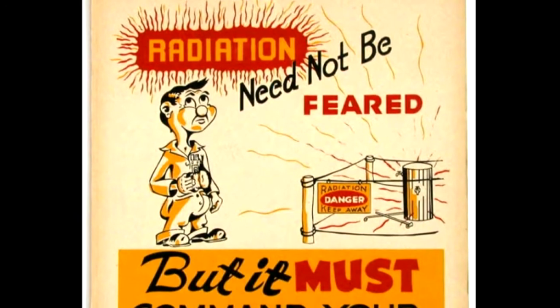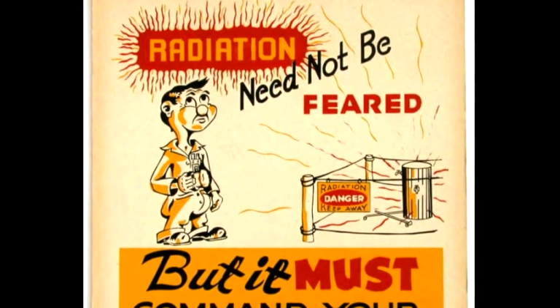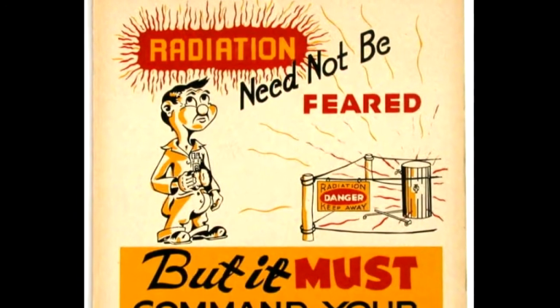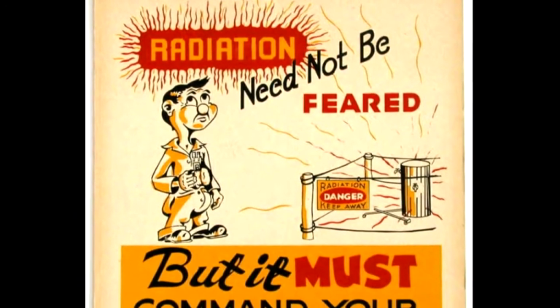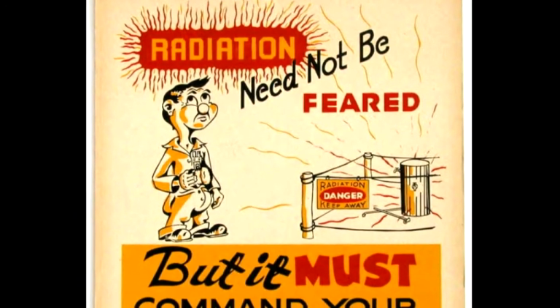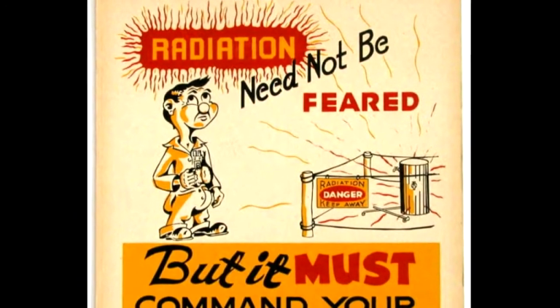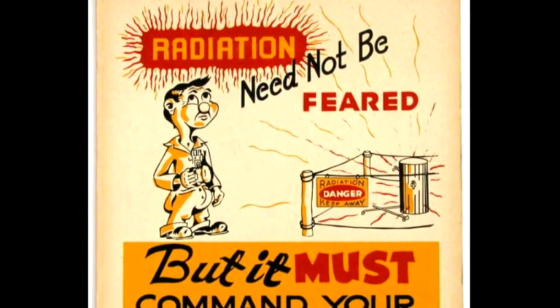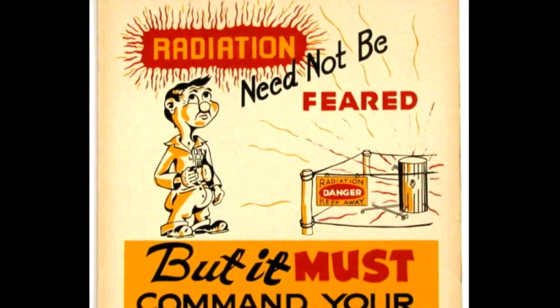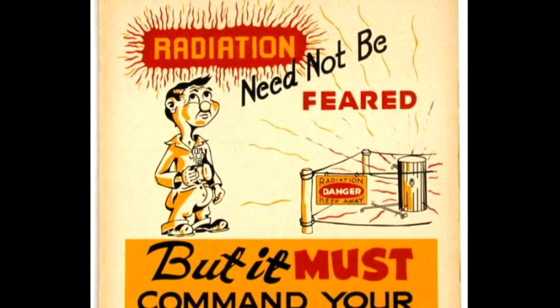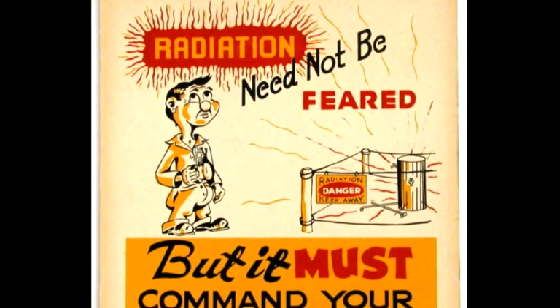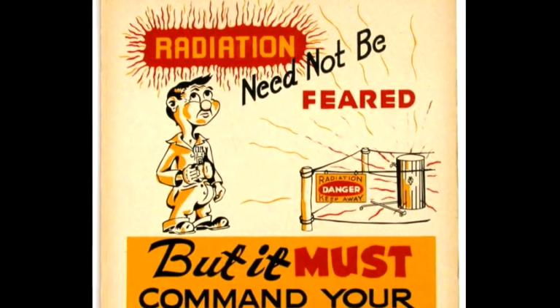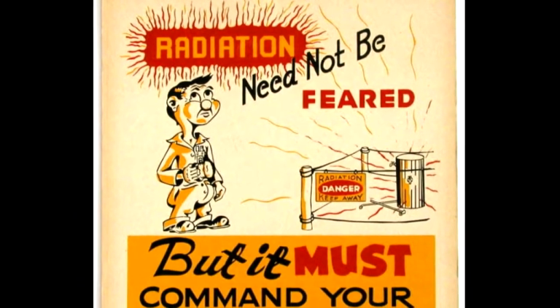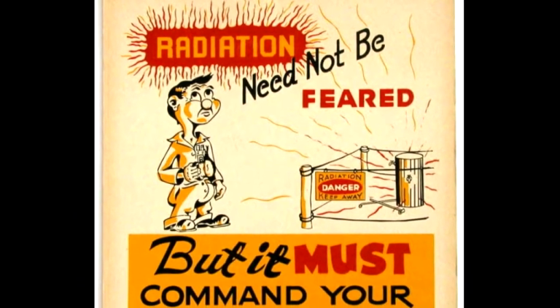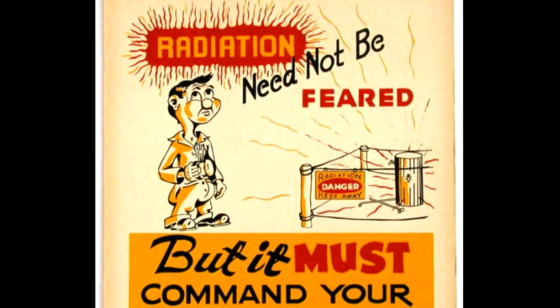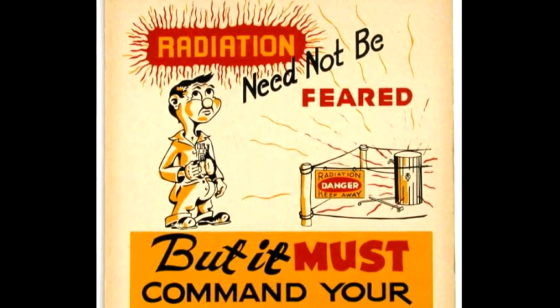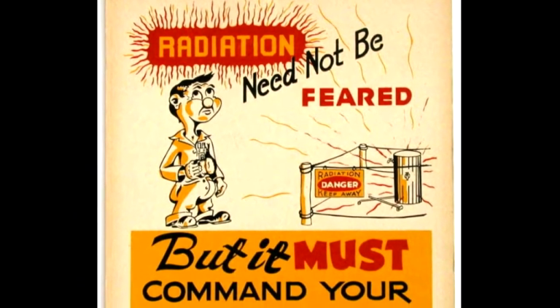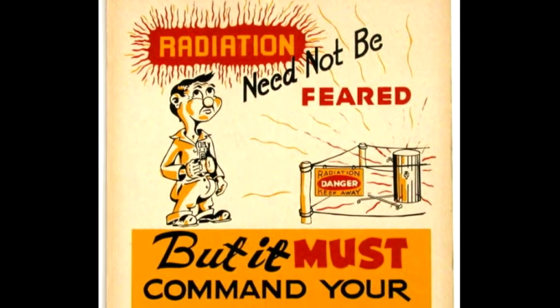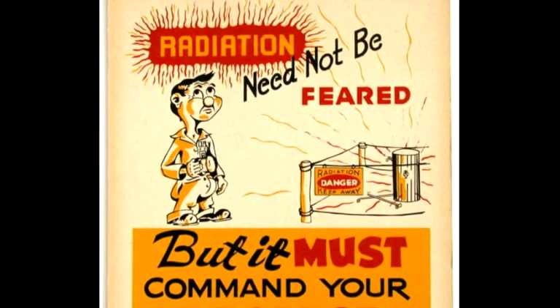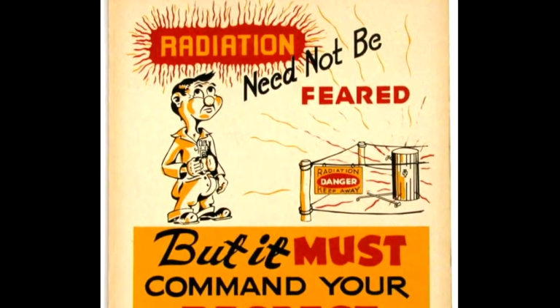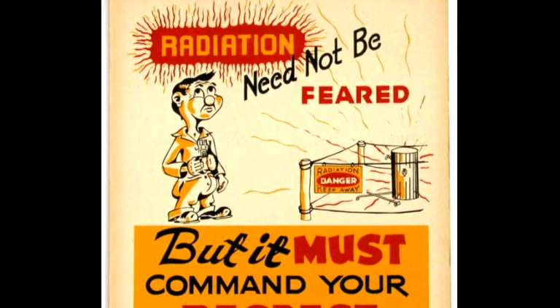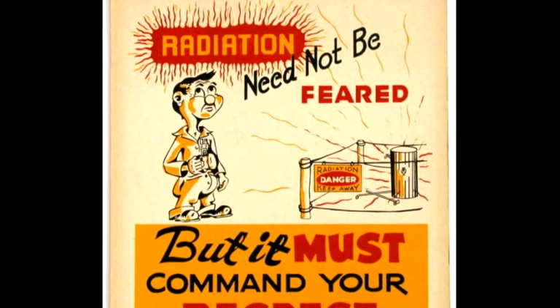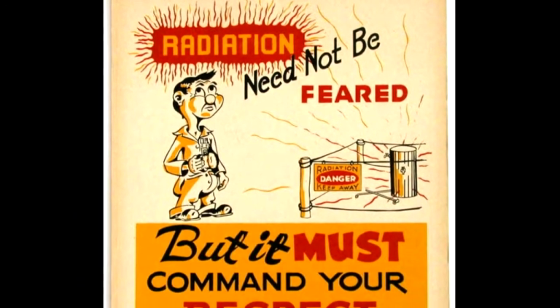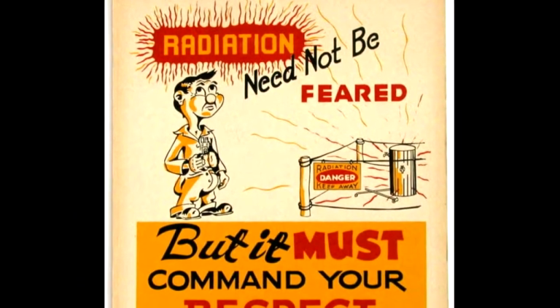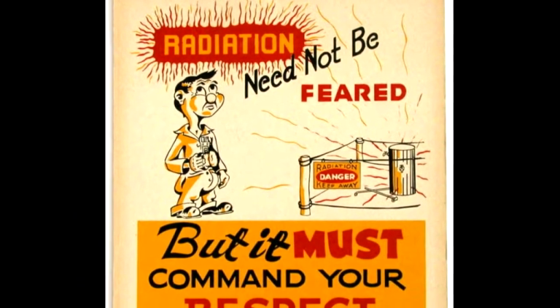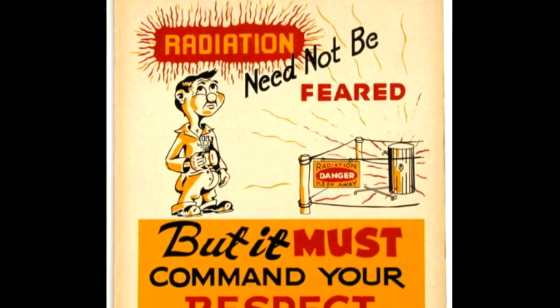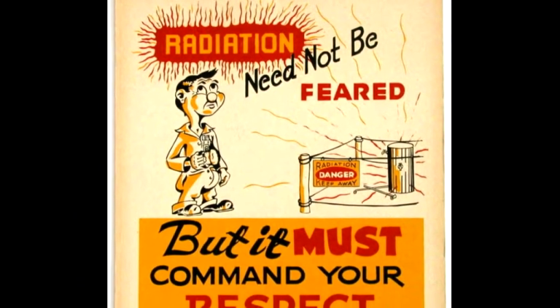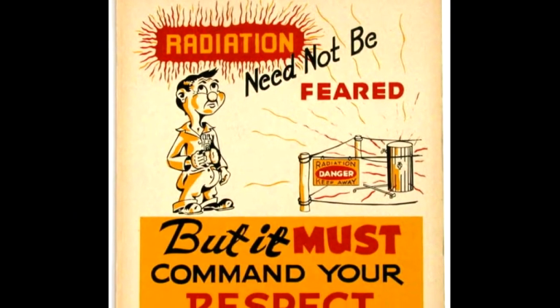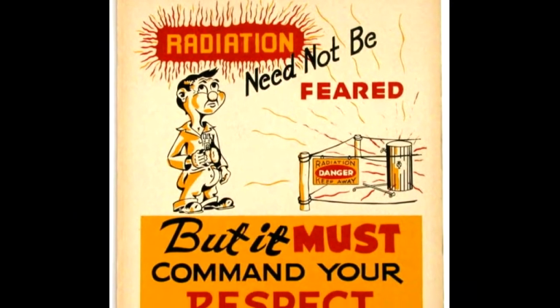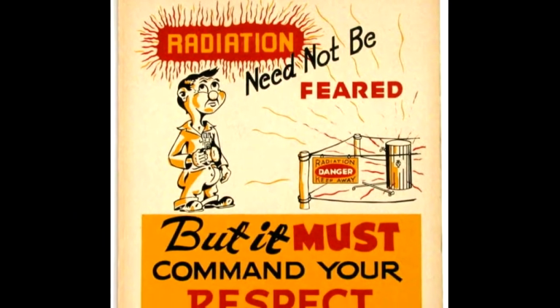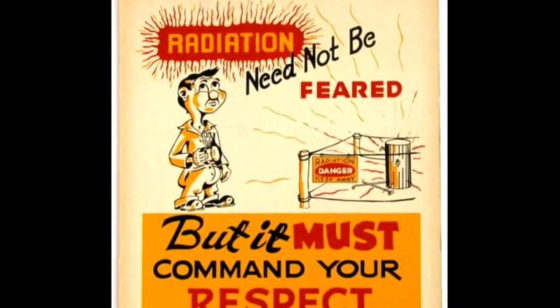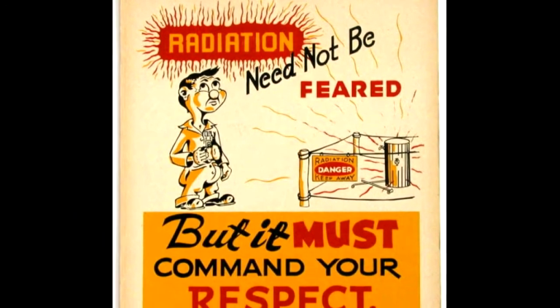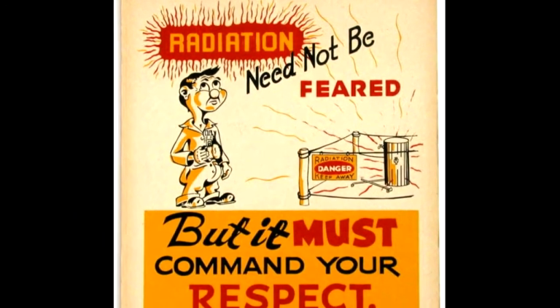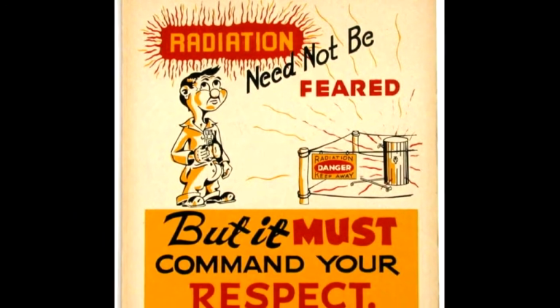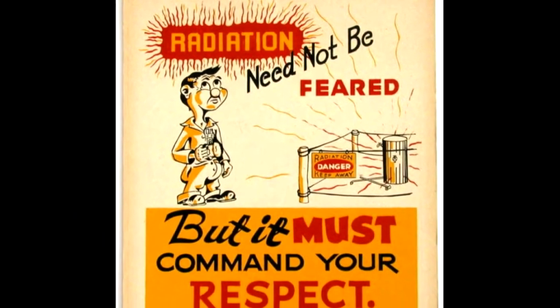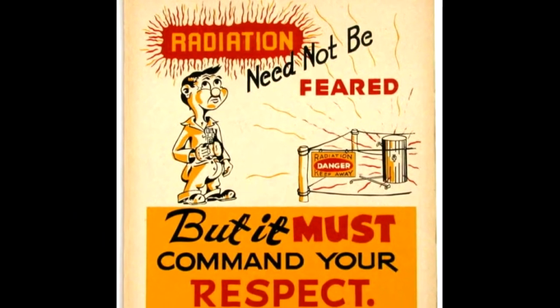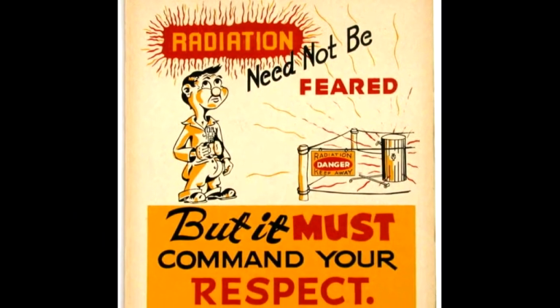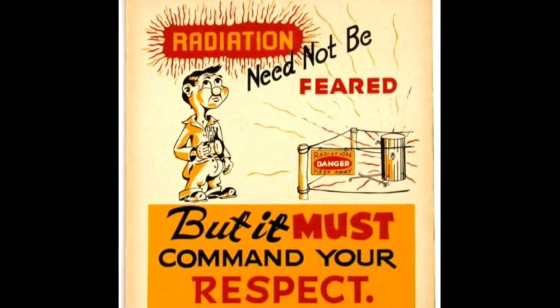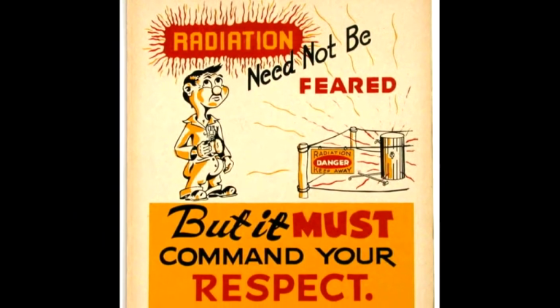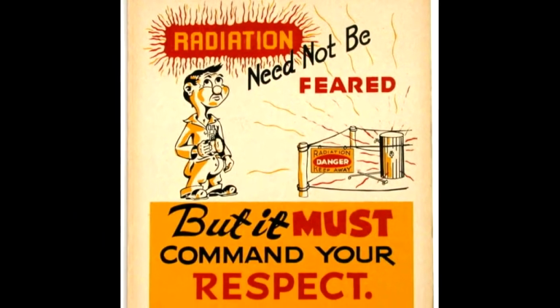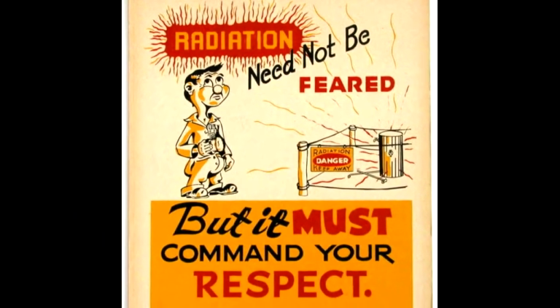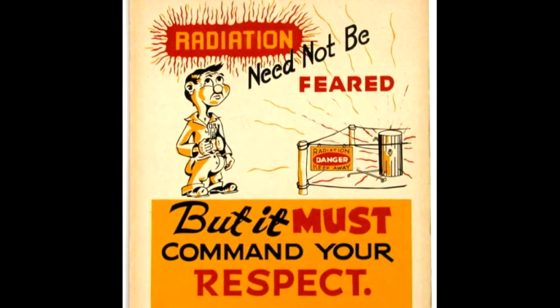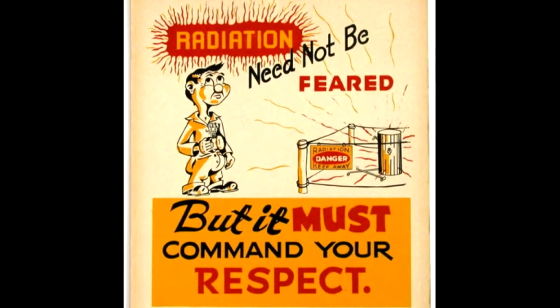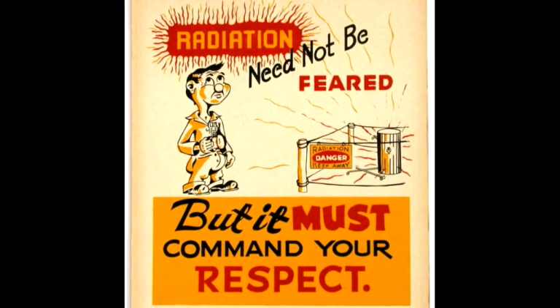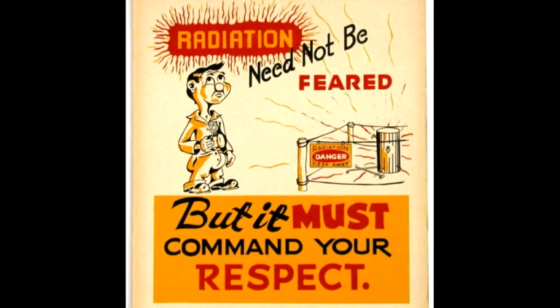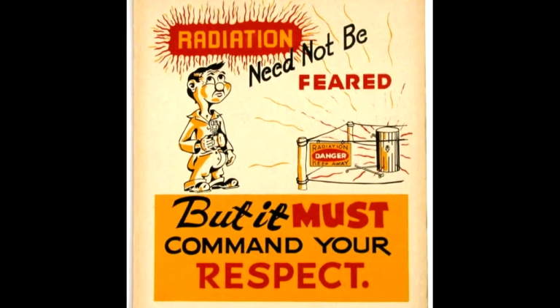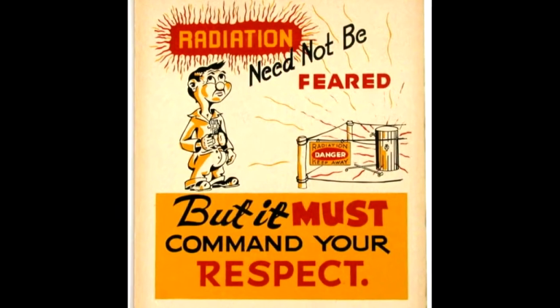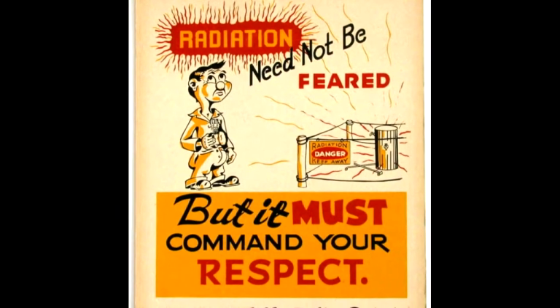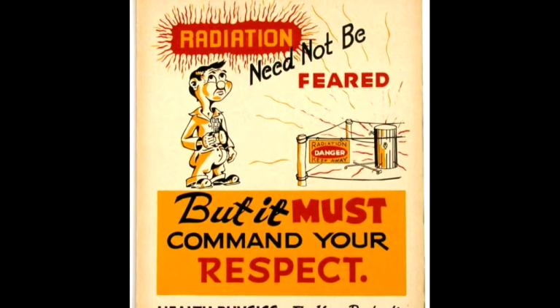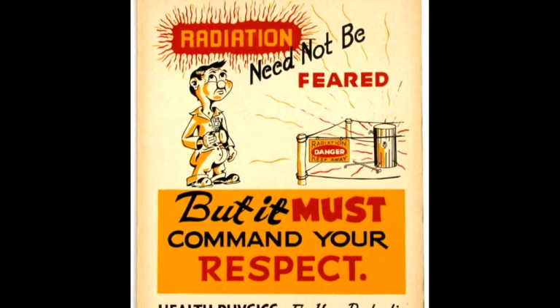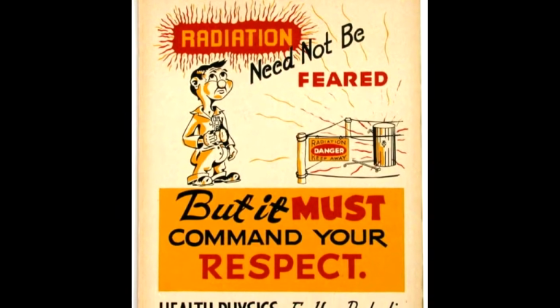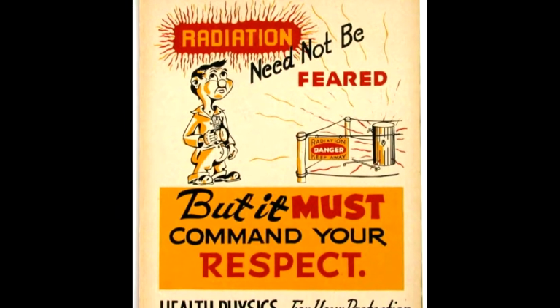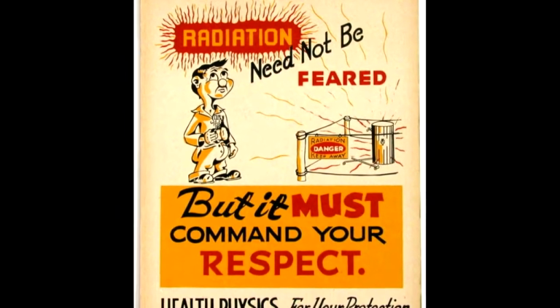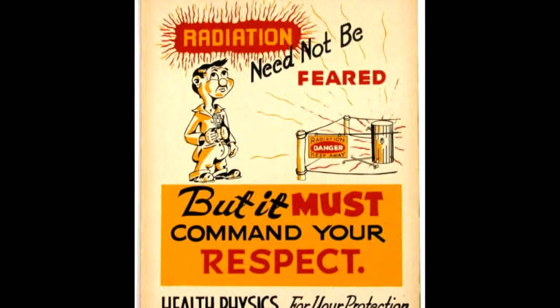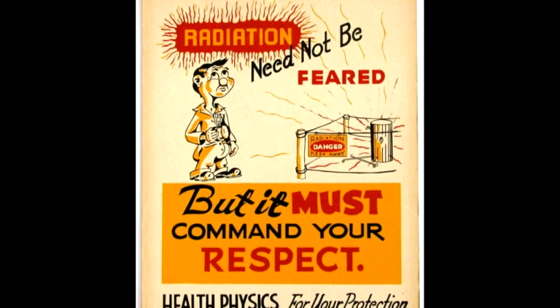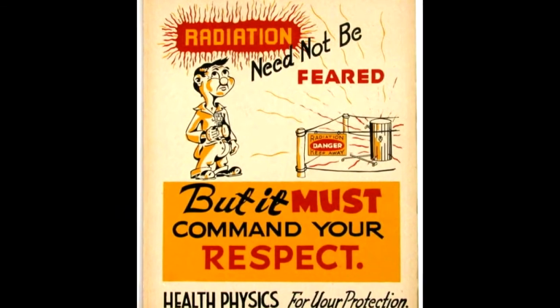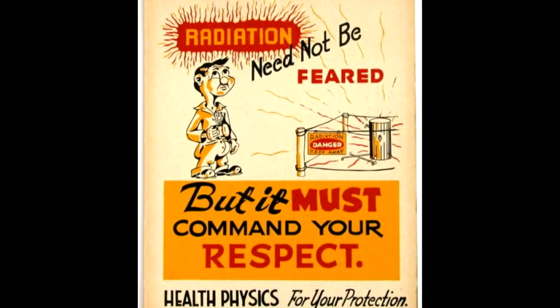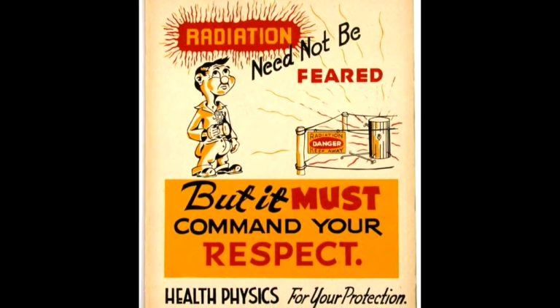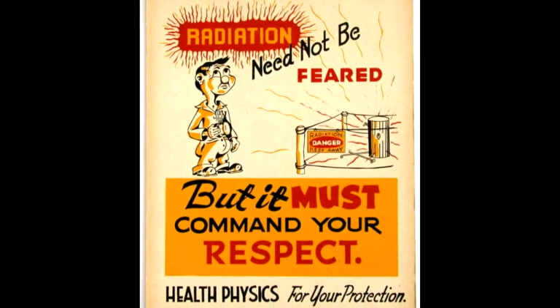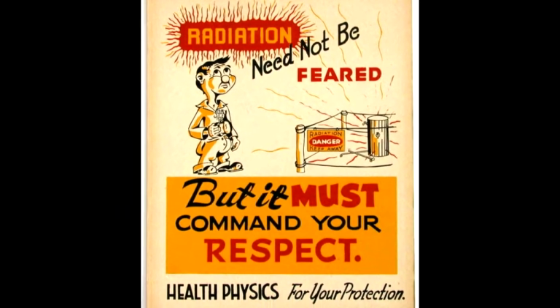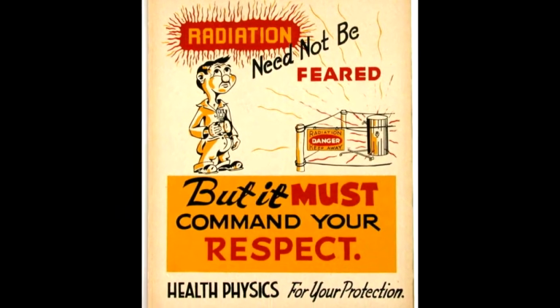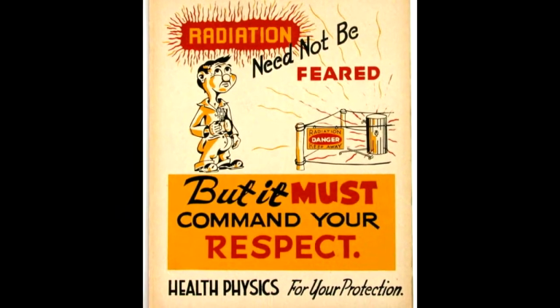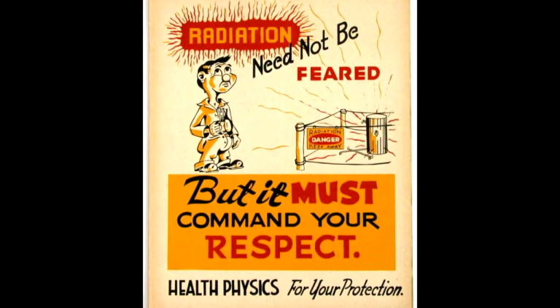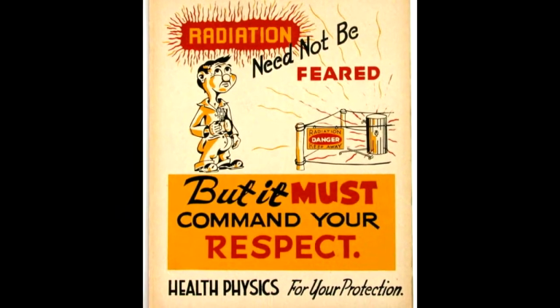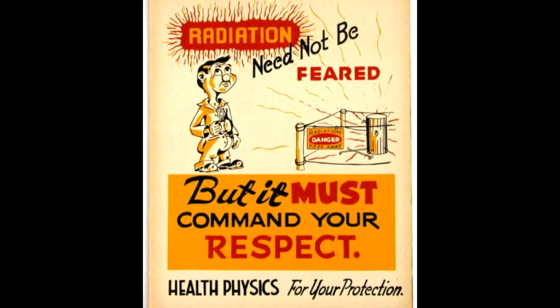They design the barriers, as well as the administrative controls — like the kinds of signage and the kinds of warnings that would be around a radiological area.